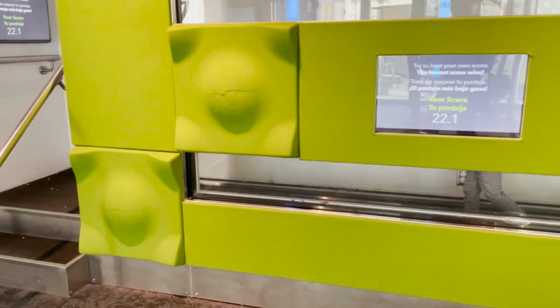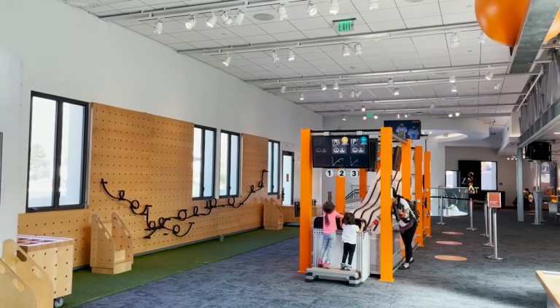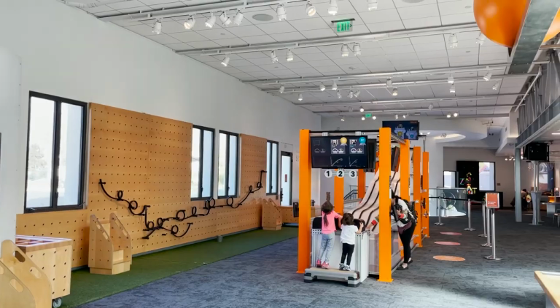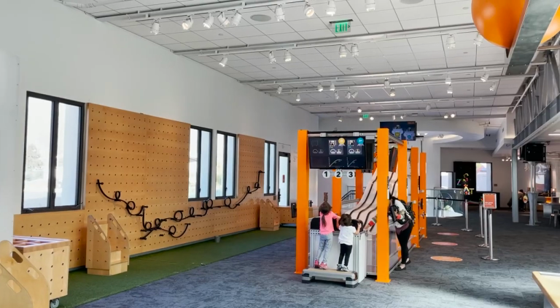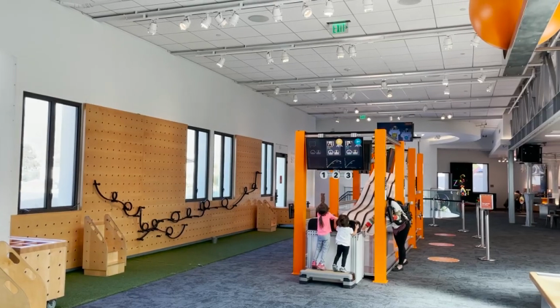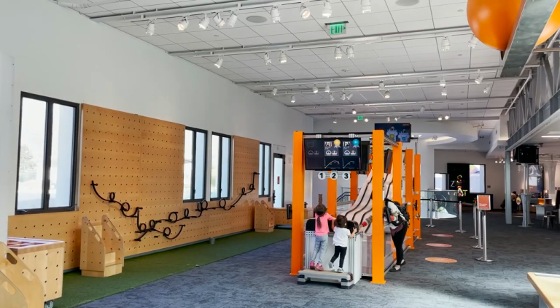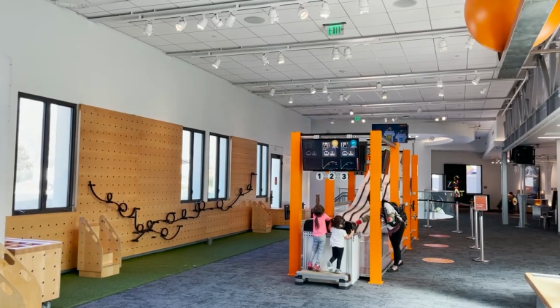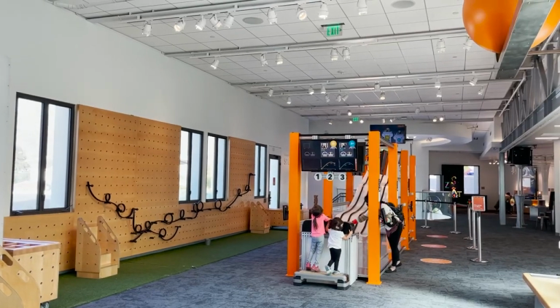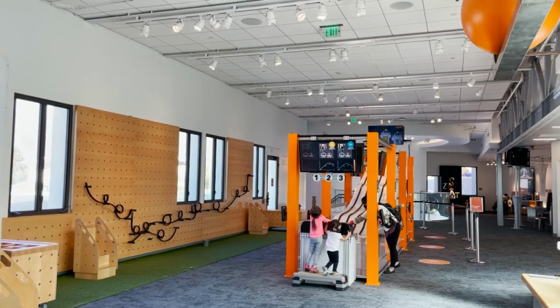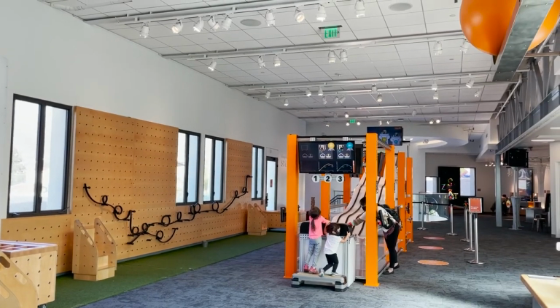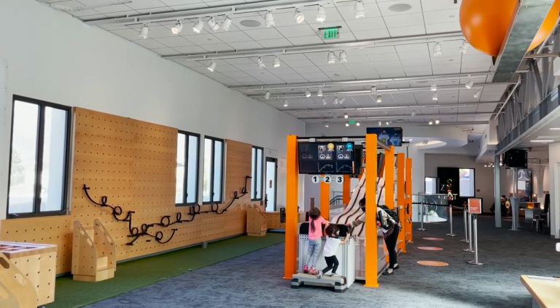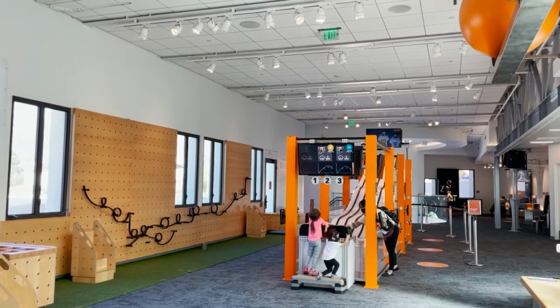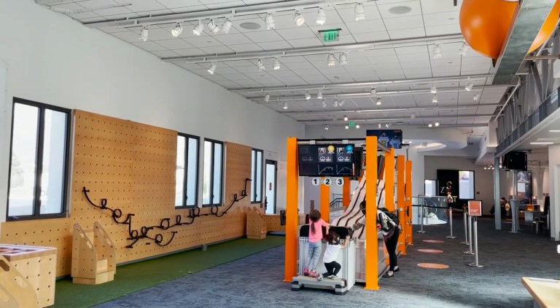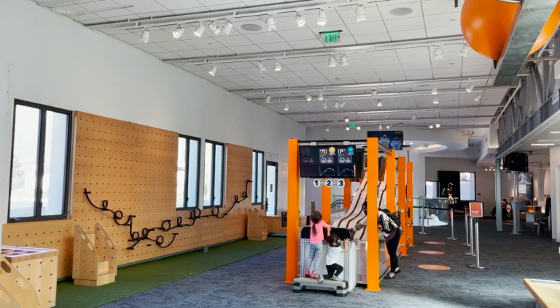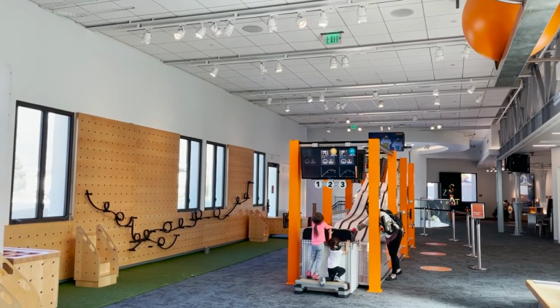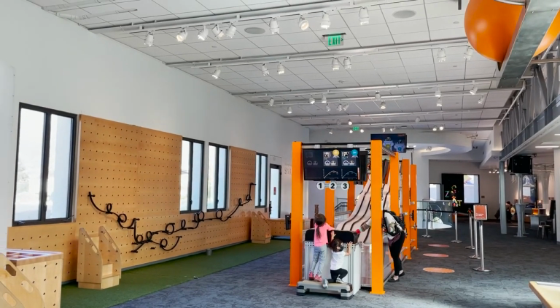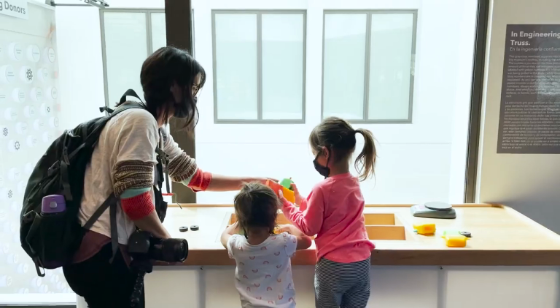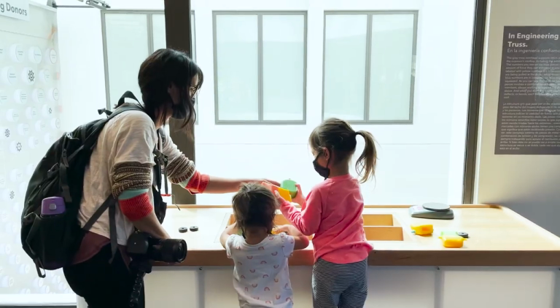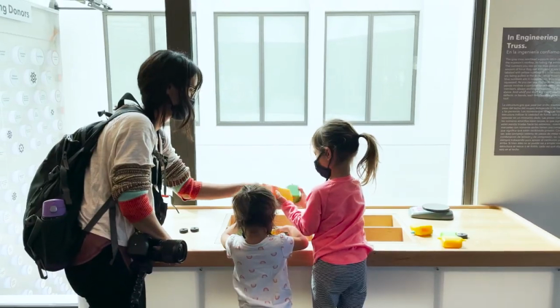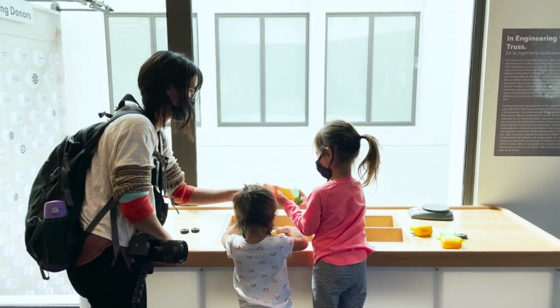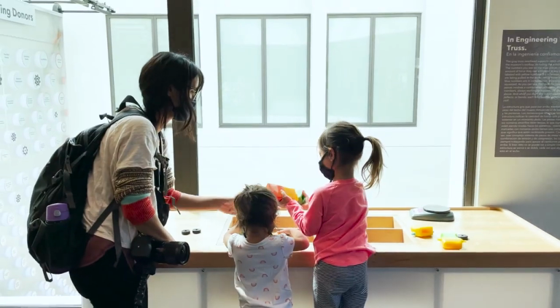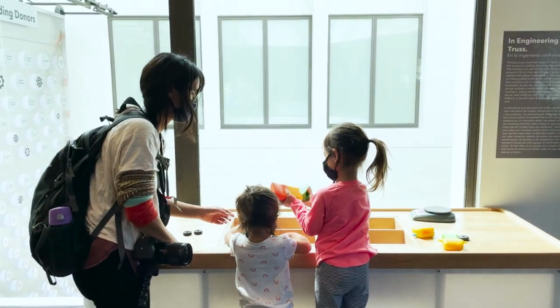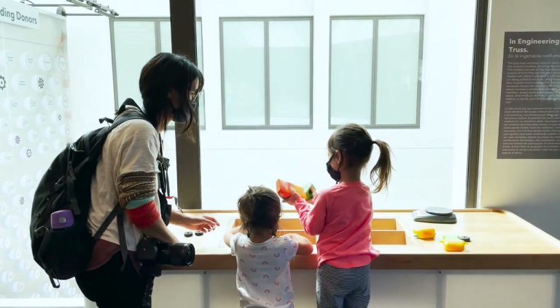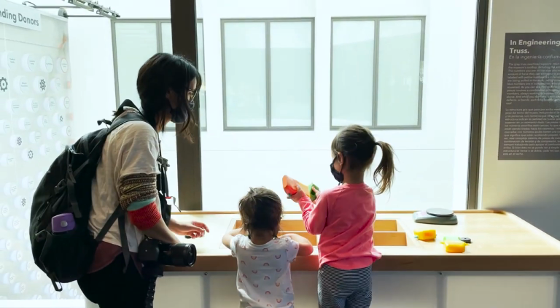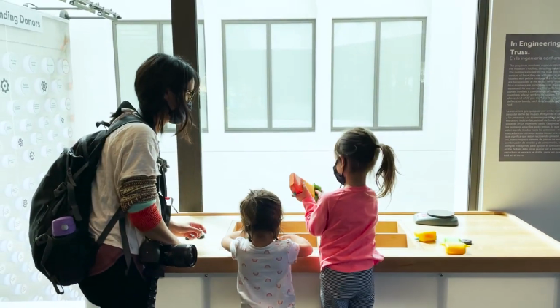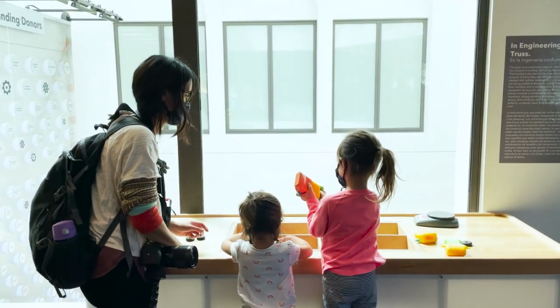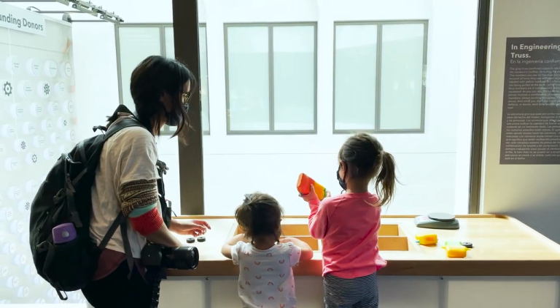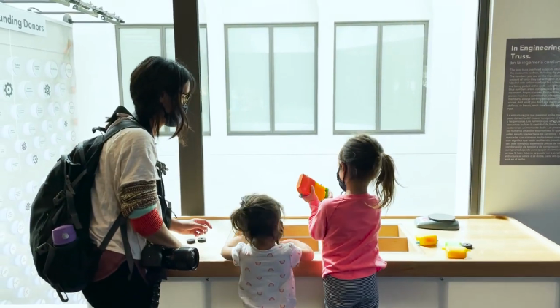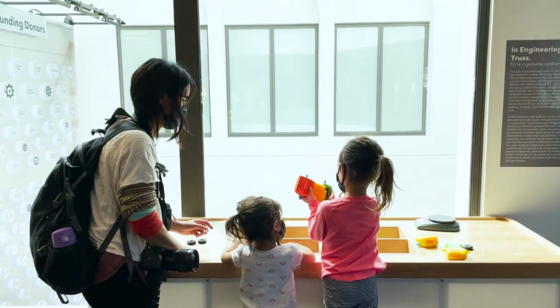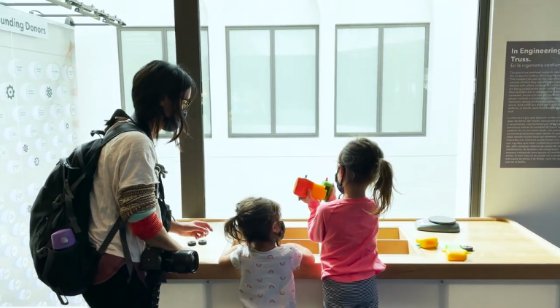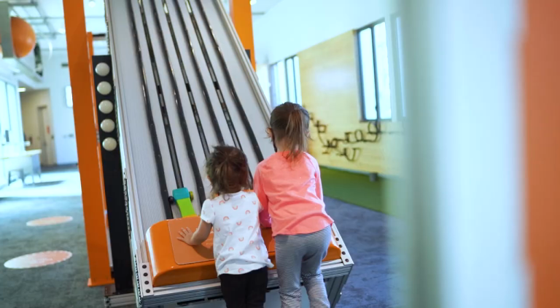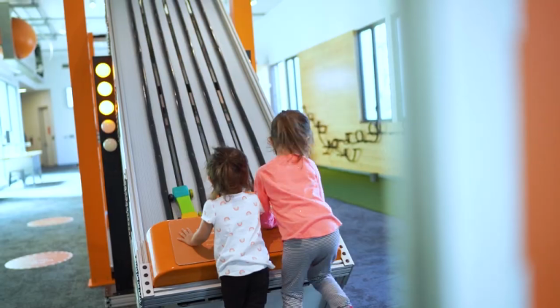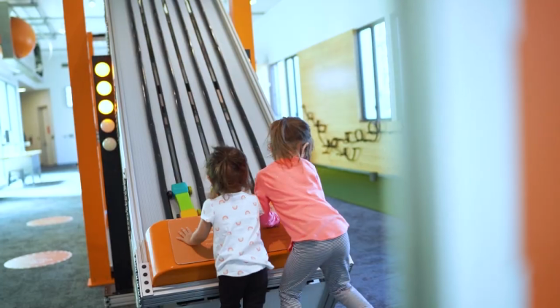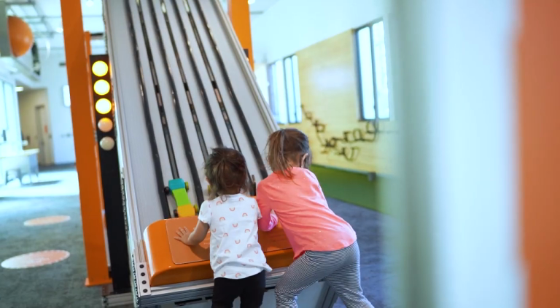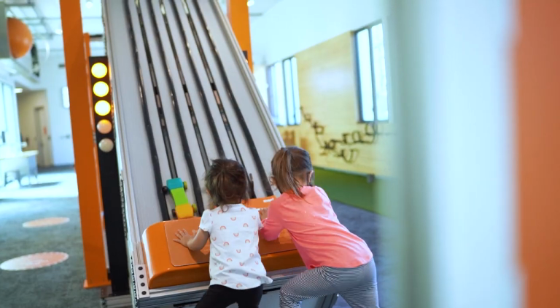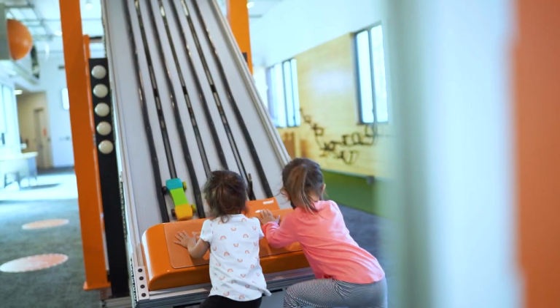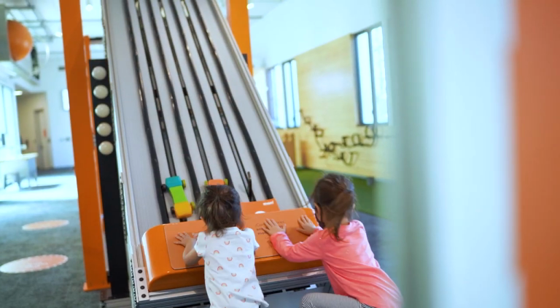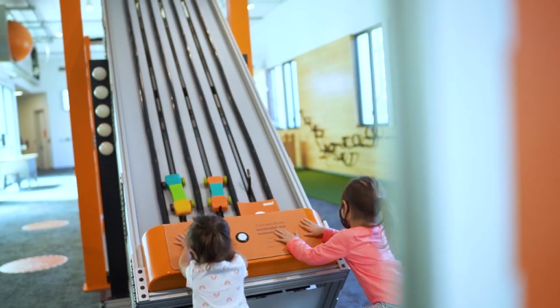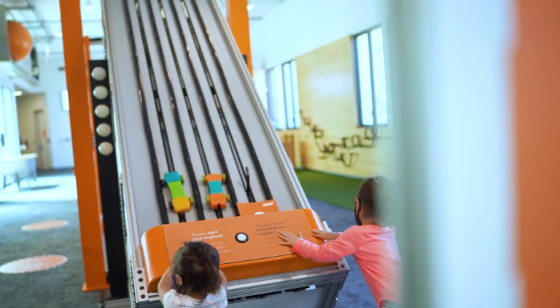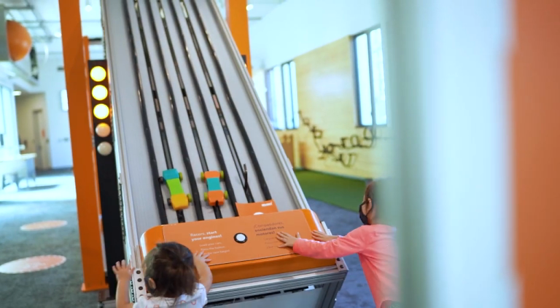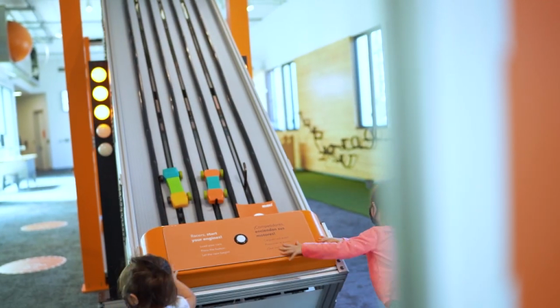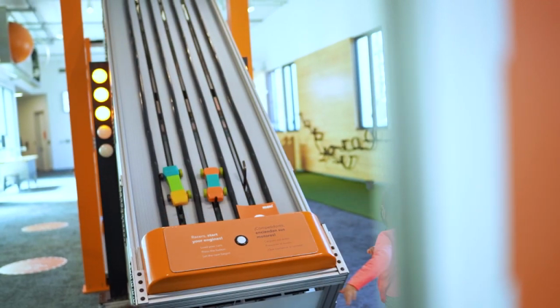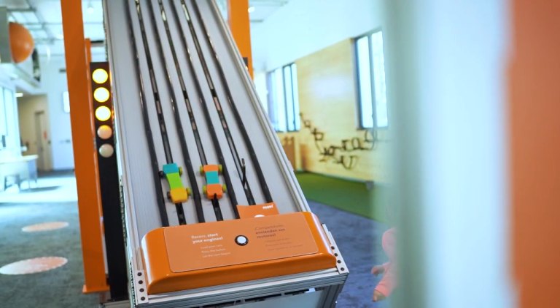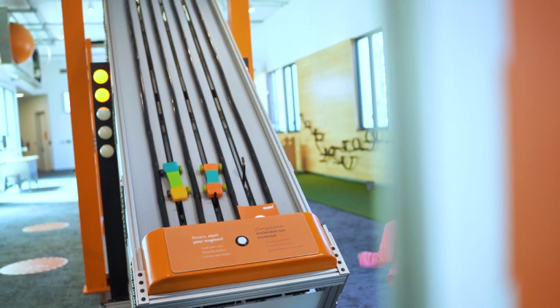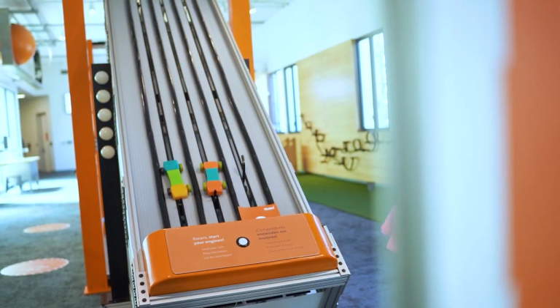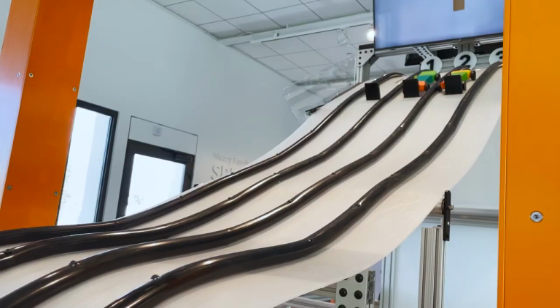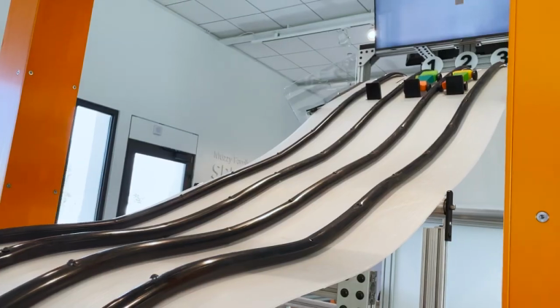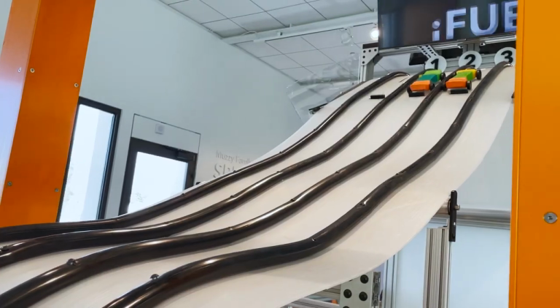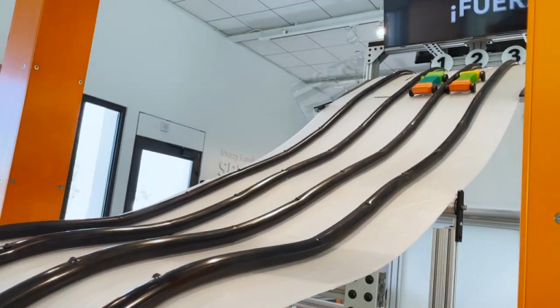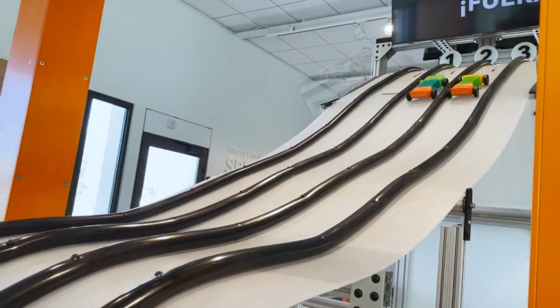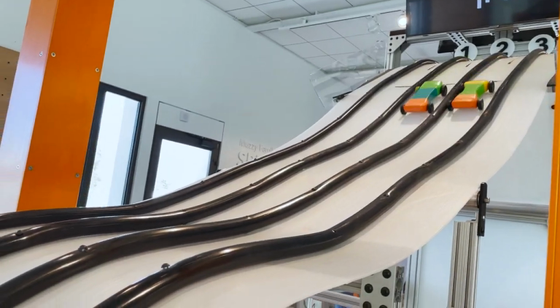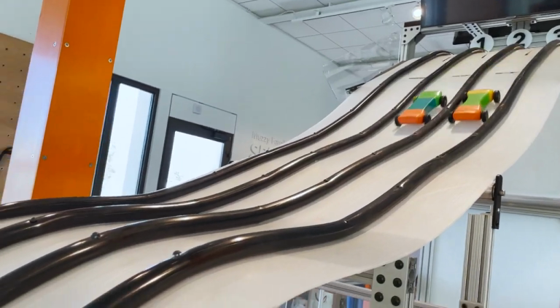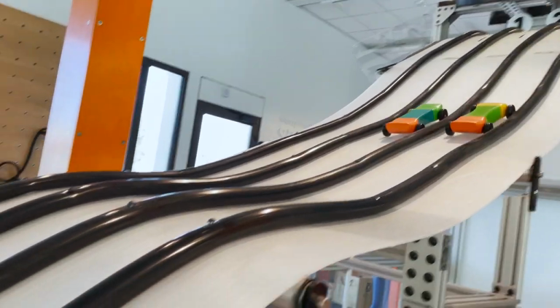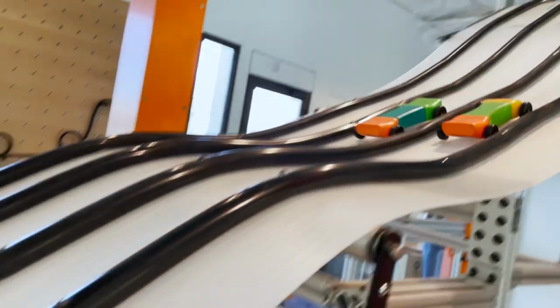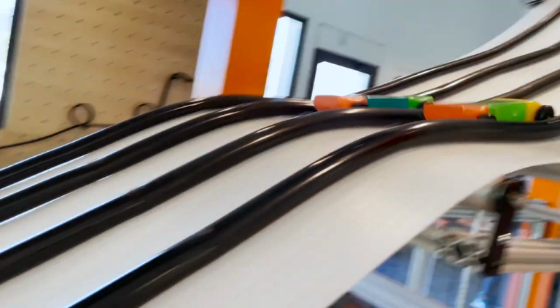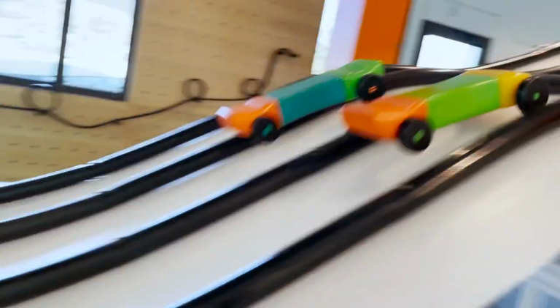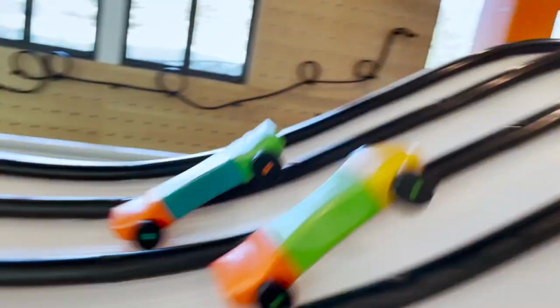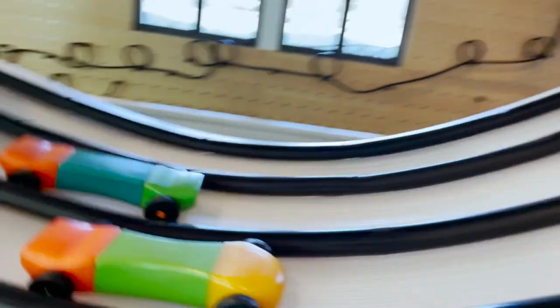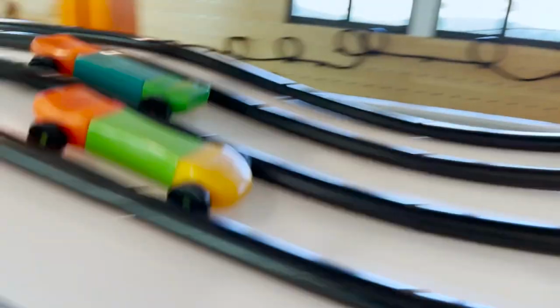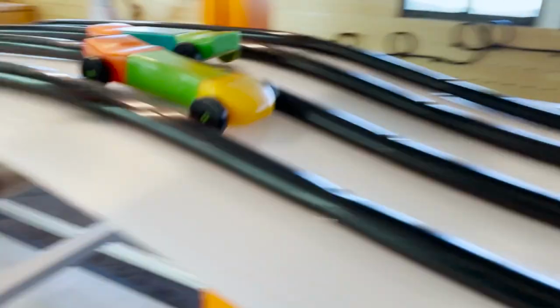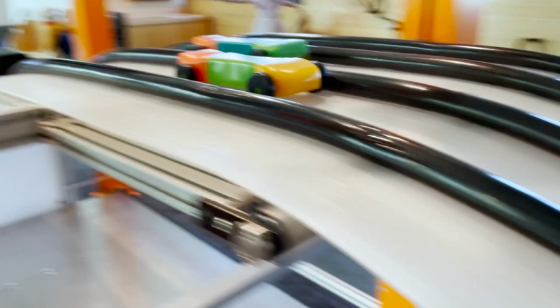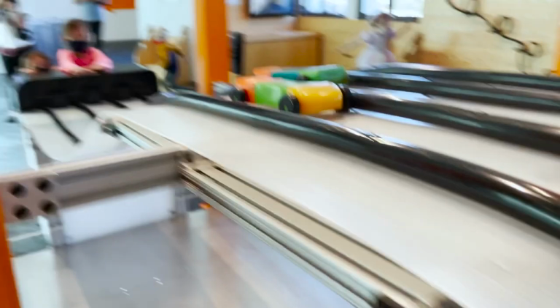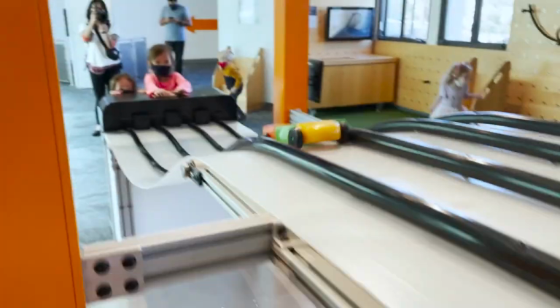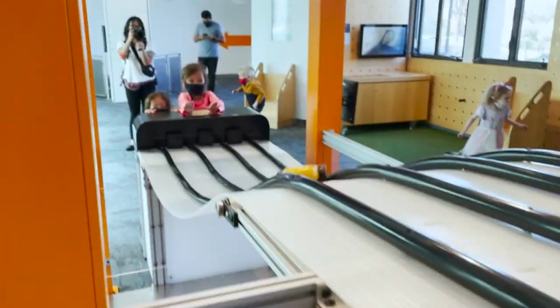Out of everything, Kairi was addicted to the car building station. The minute she lost her first race, she was determined to figure out and design the fastest car.